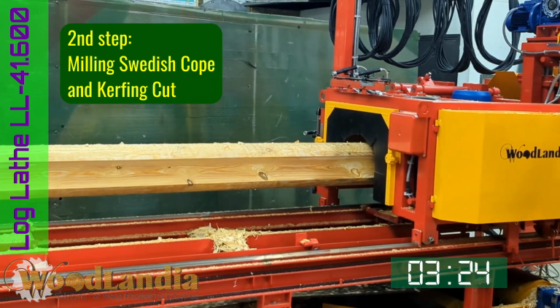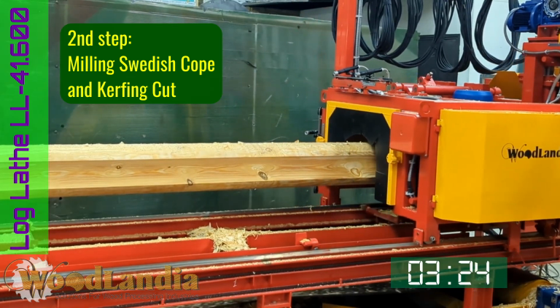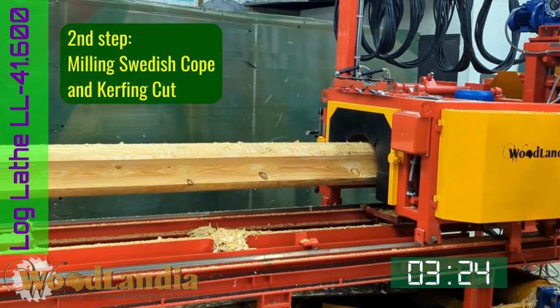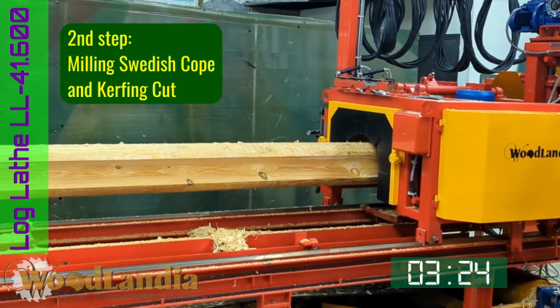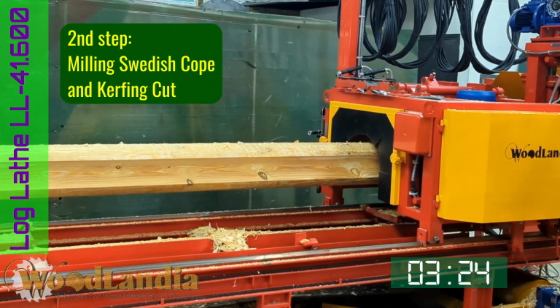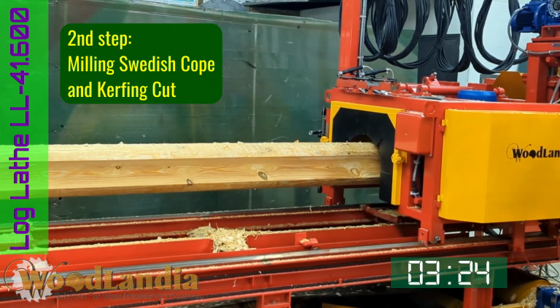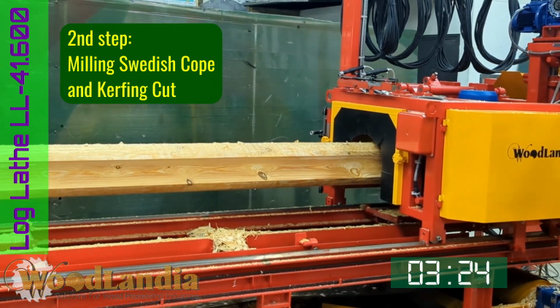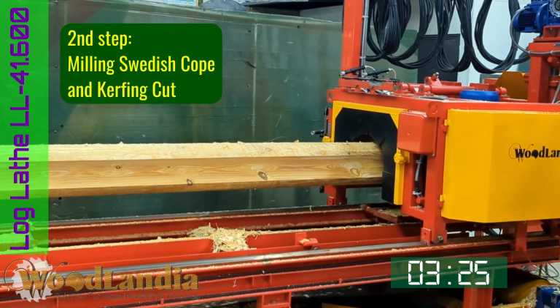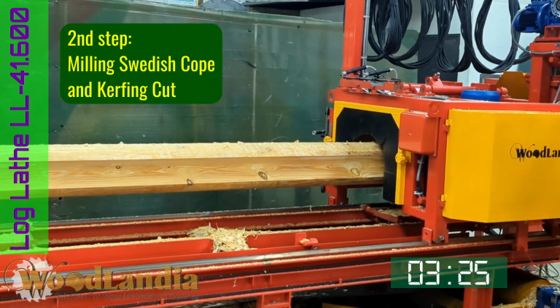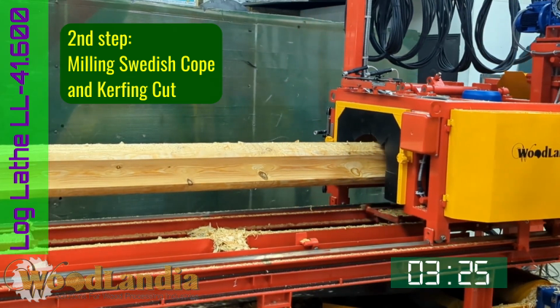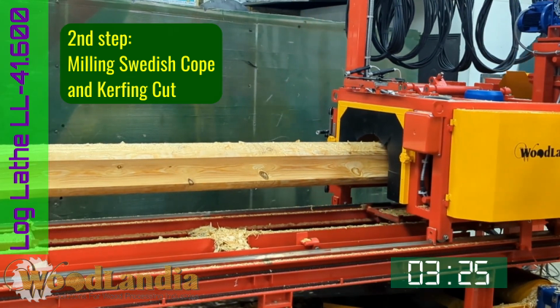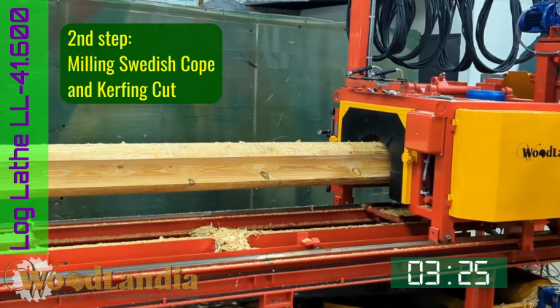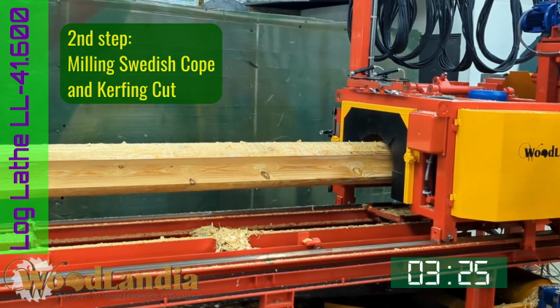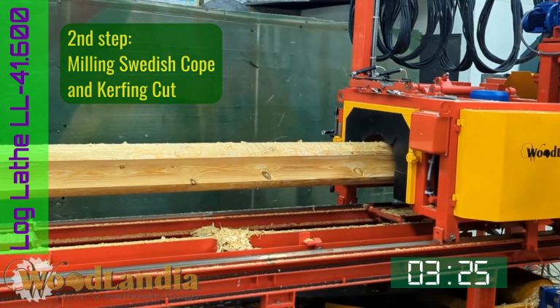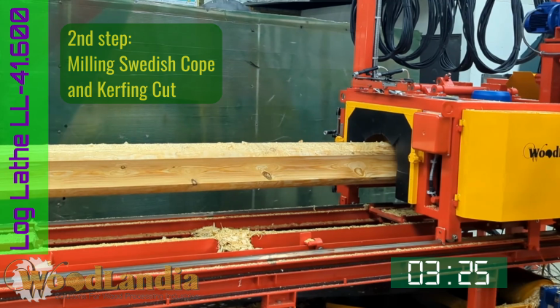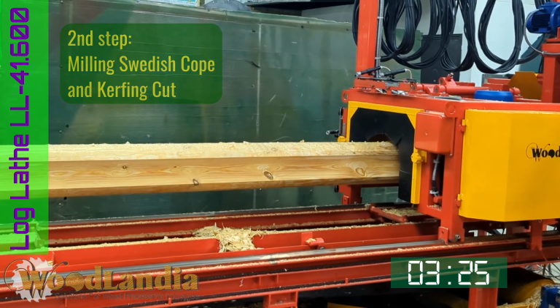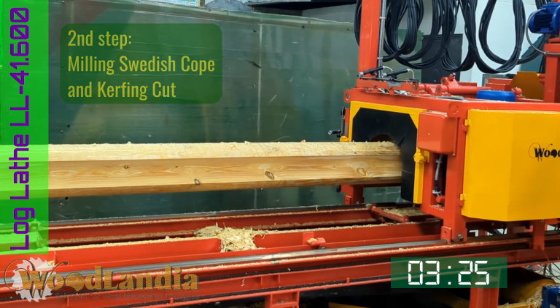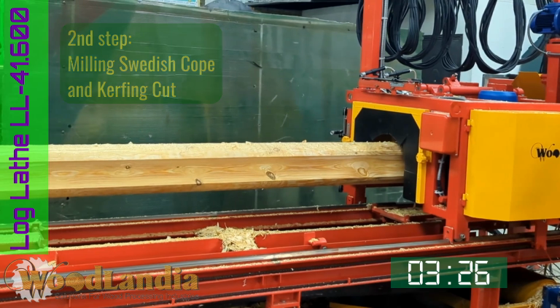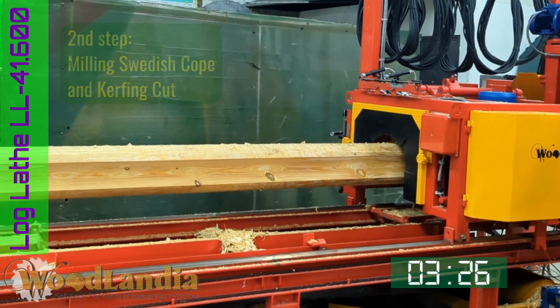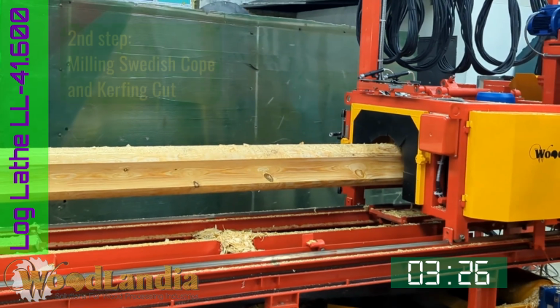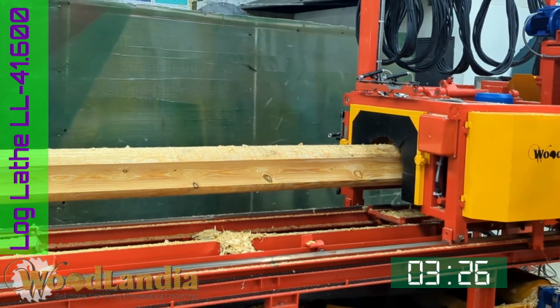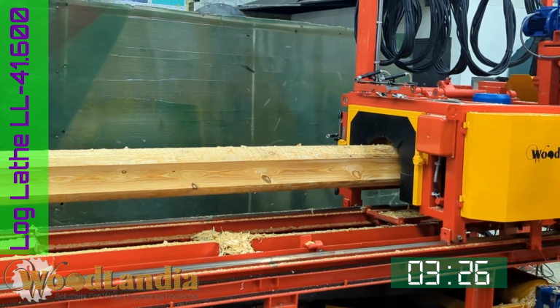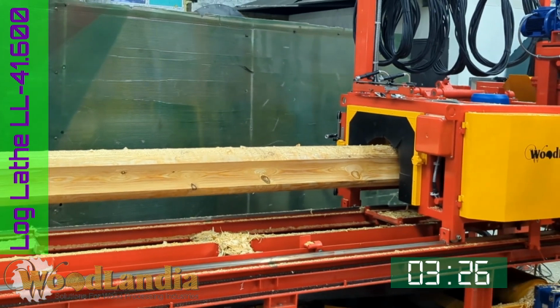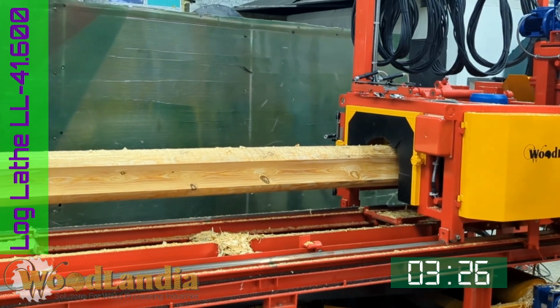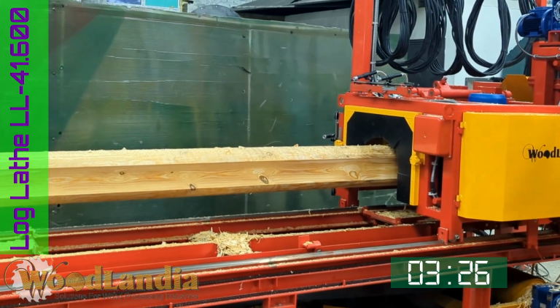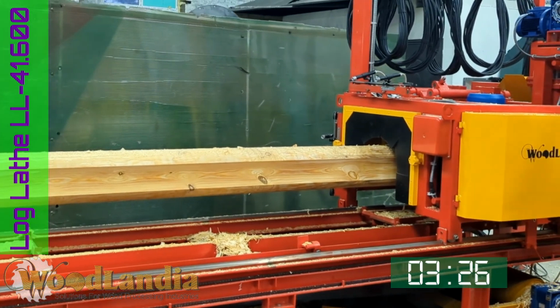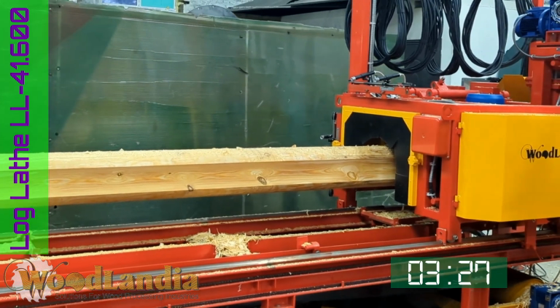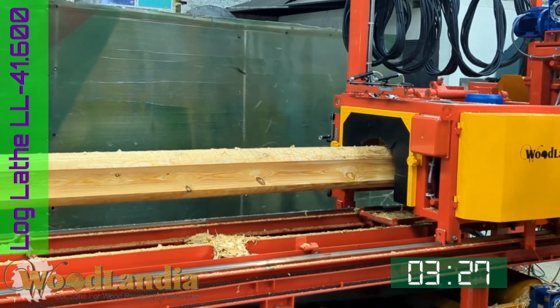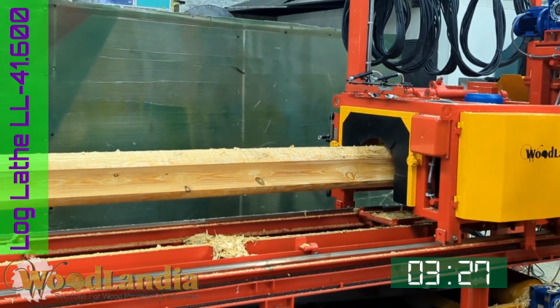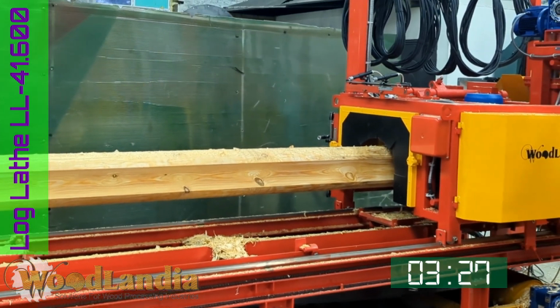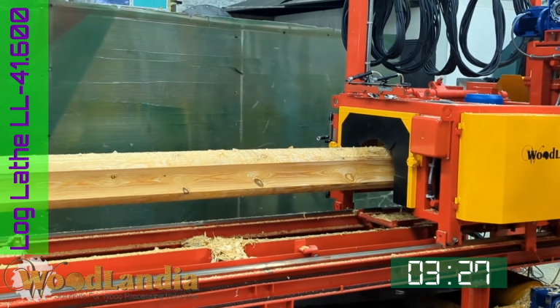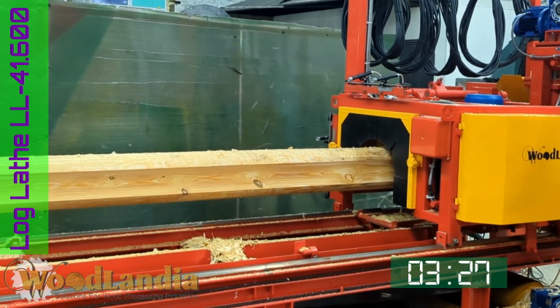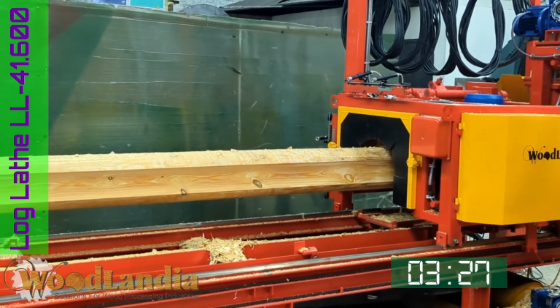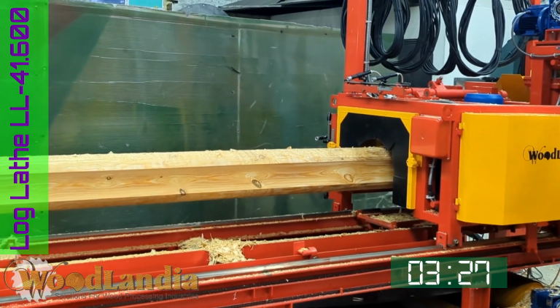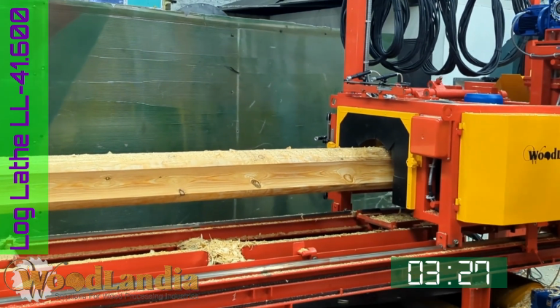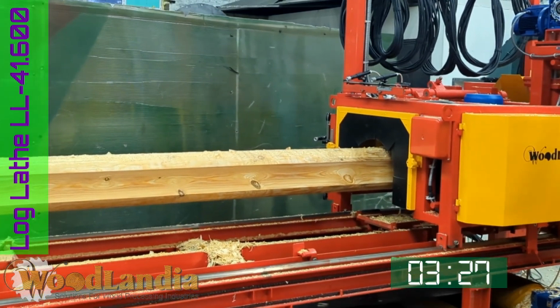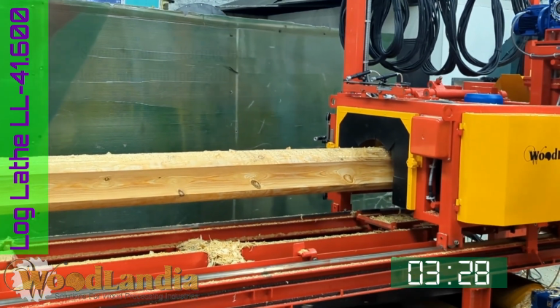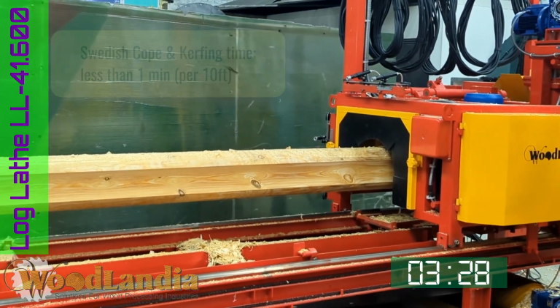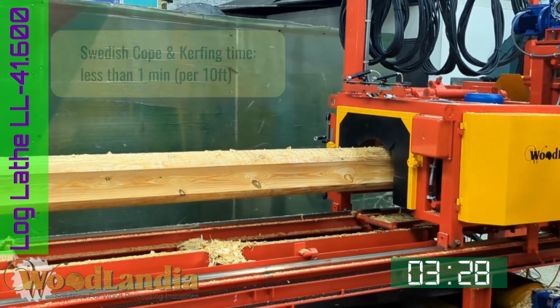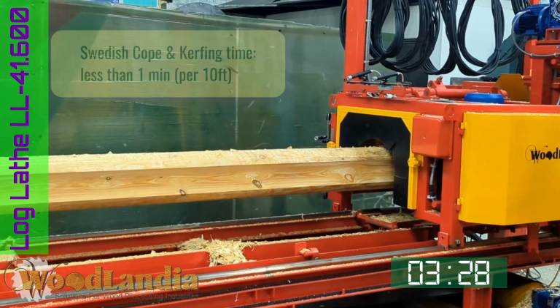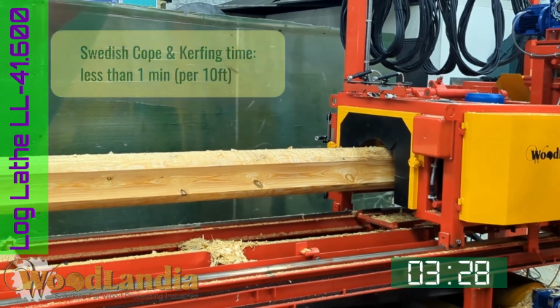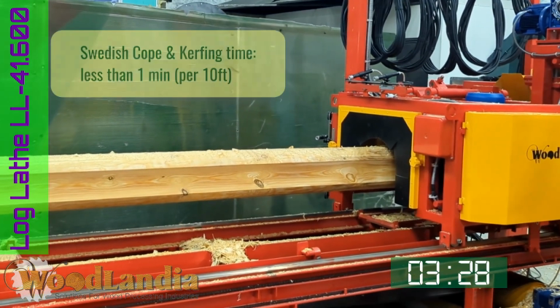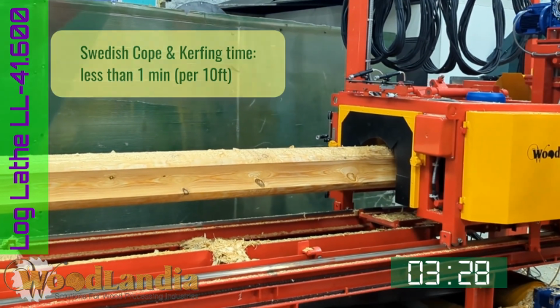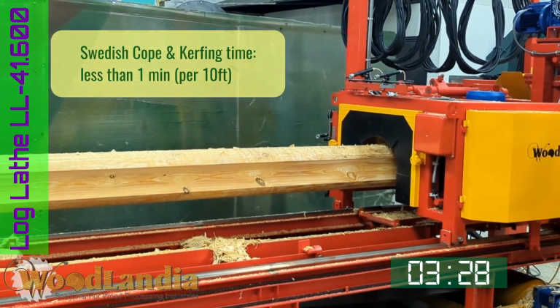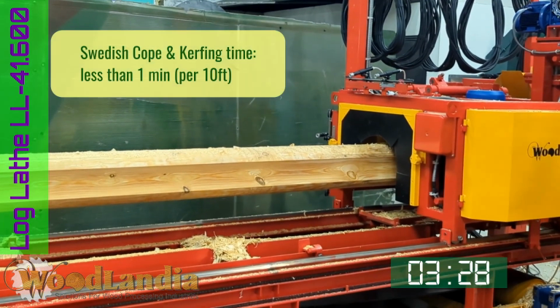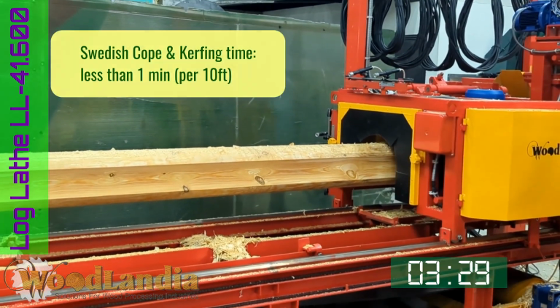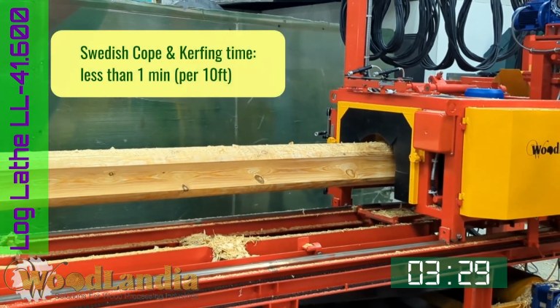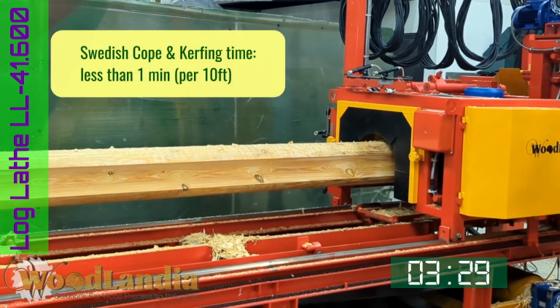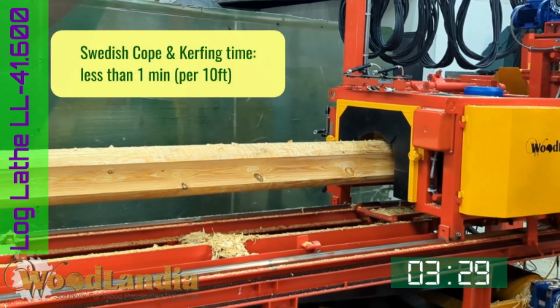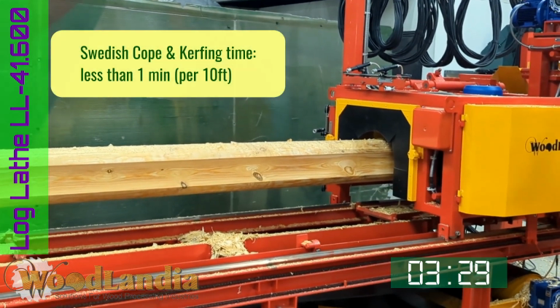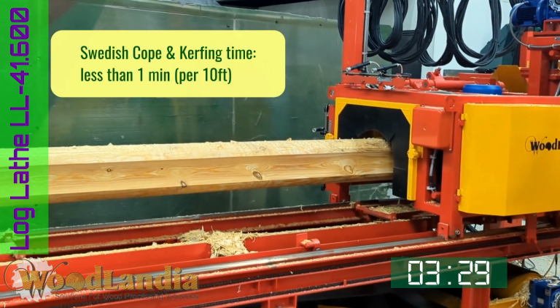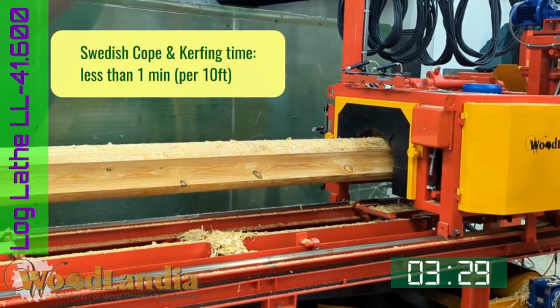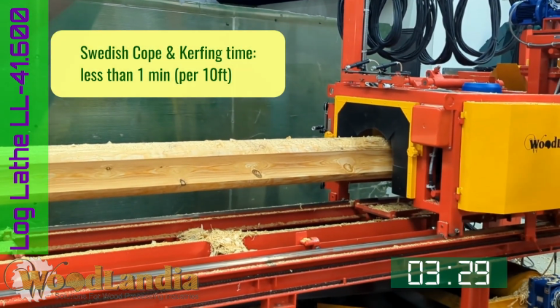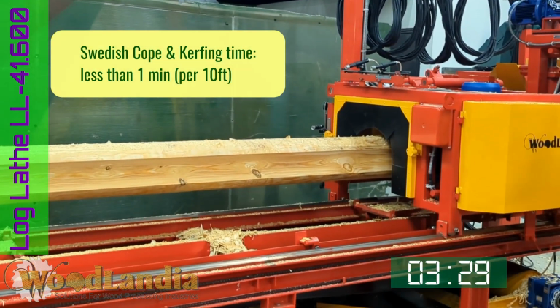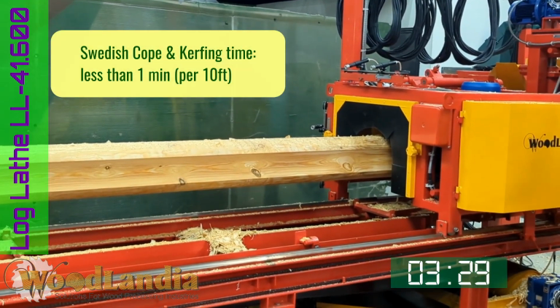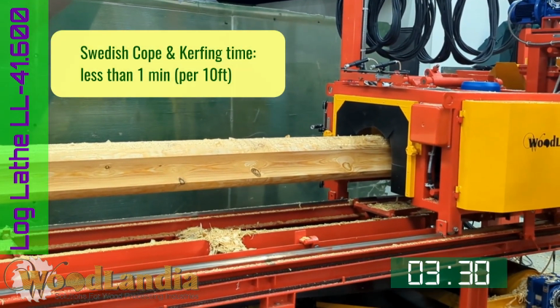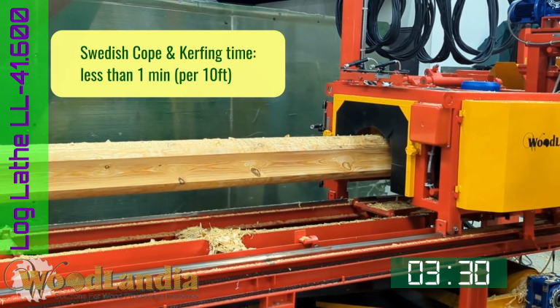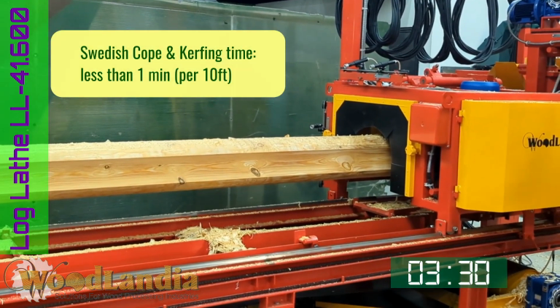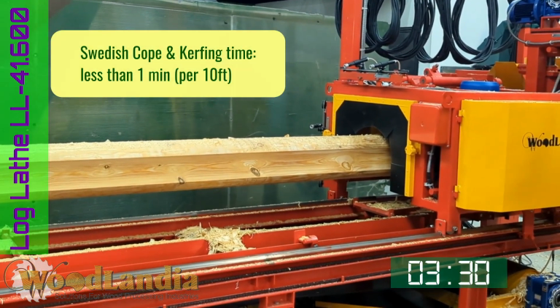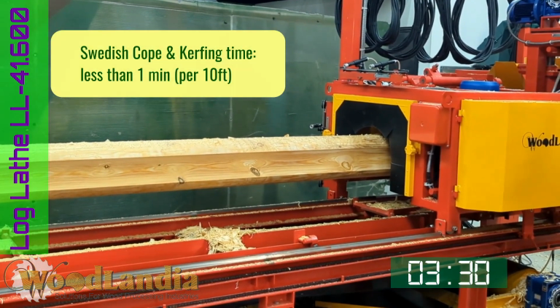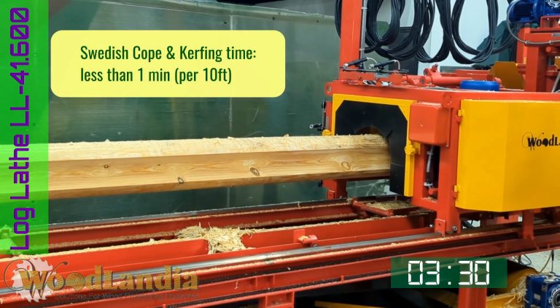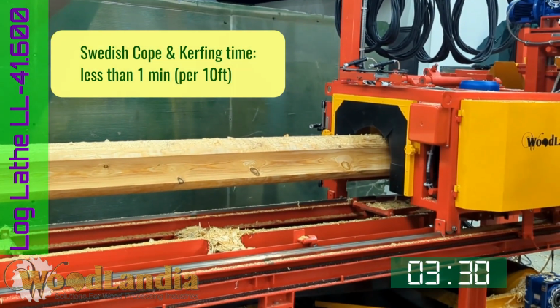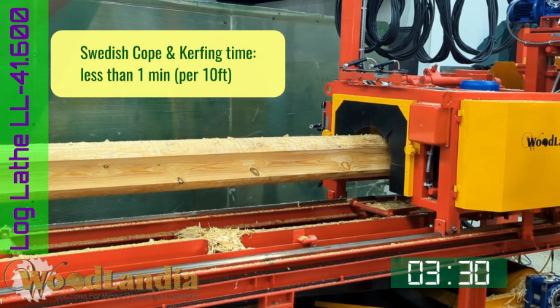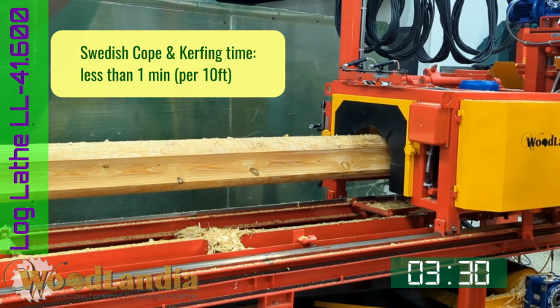We can observe that it took less than a minute to mill the Swedish cope and lengthwise kerfing cut in this 10-feet long round dowel.